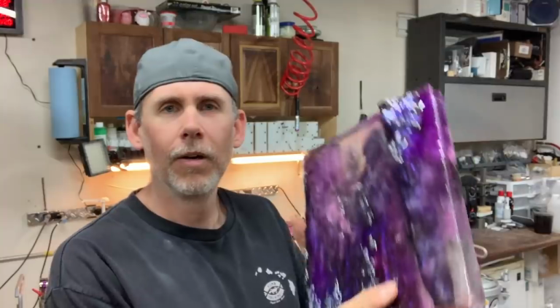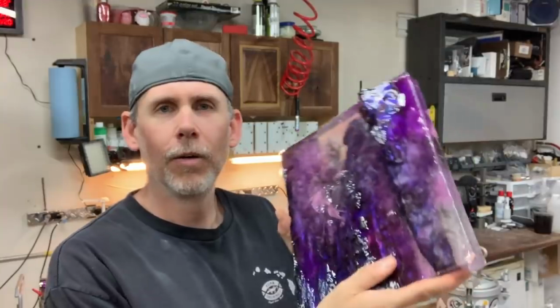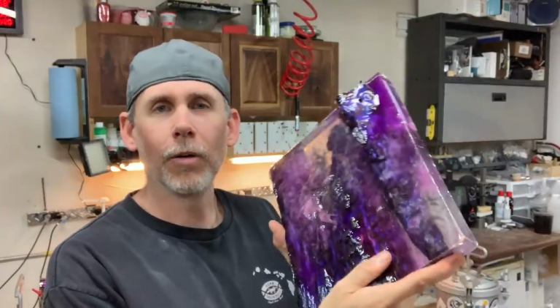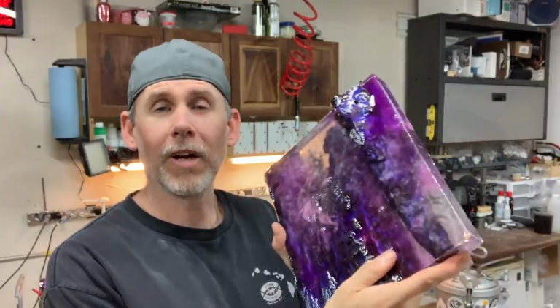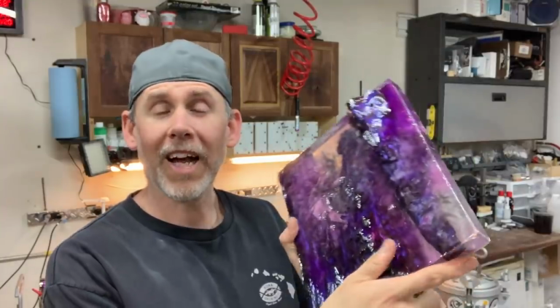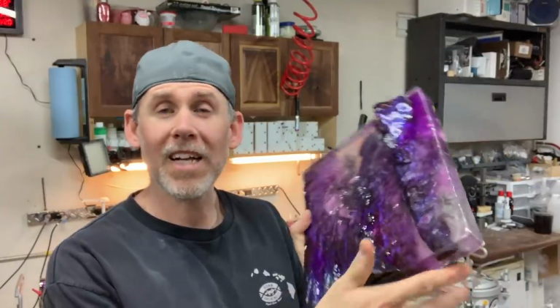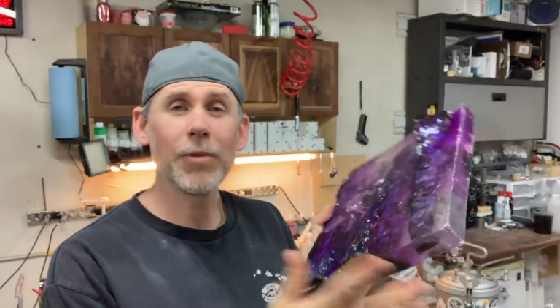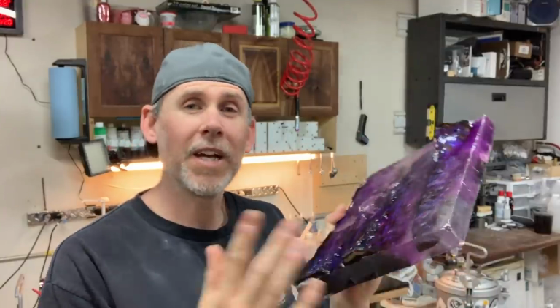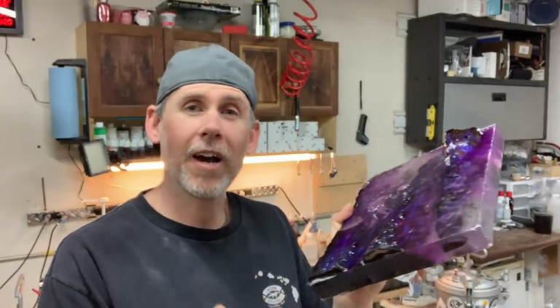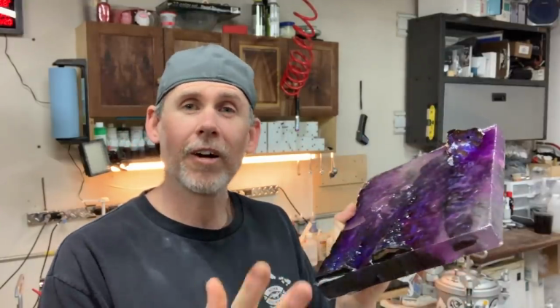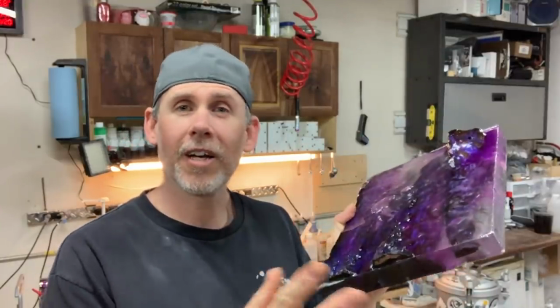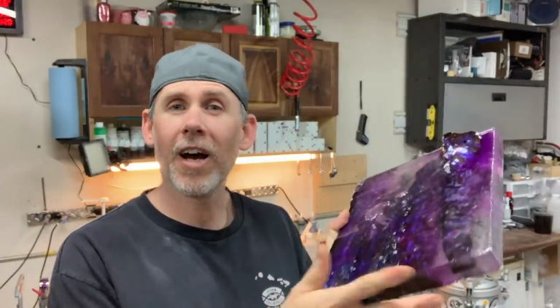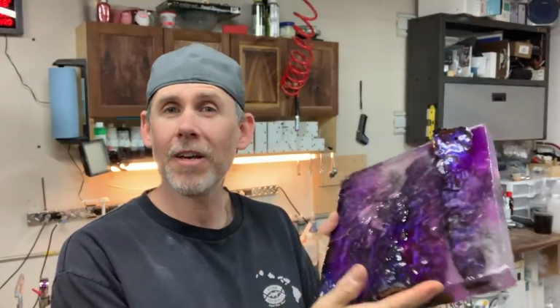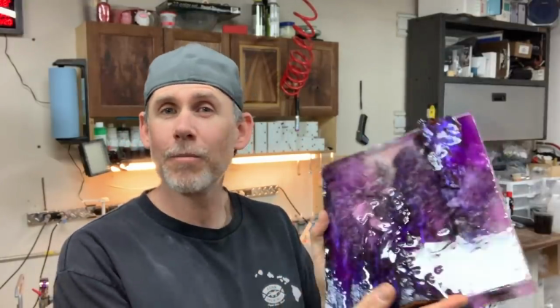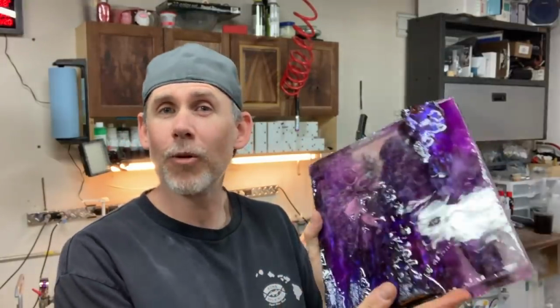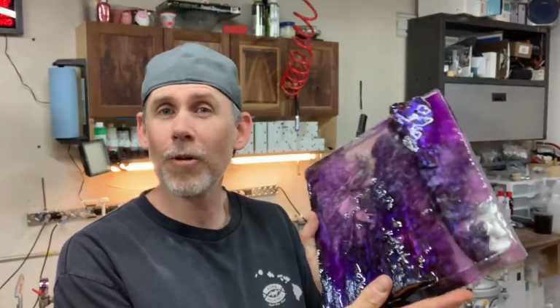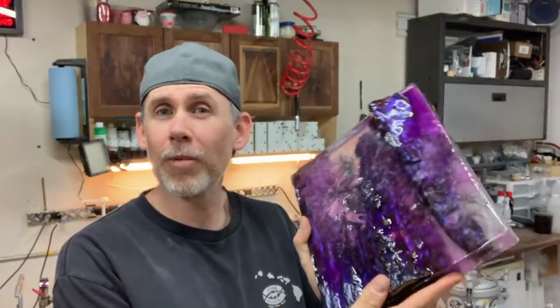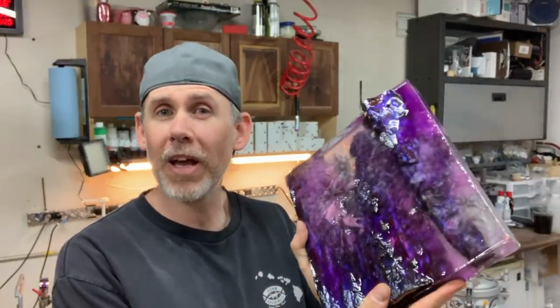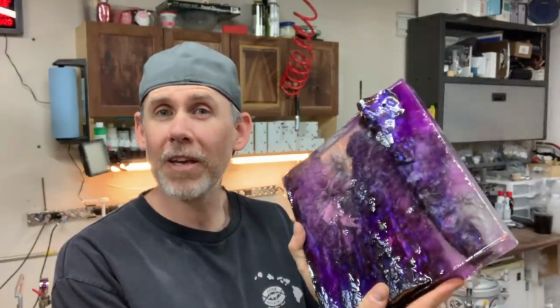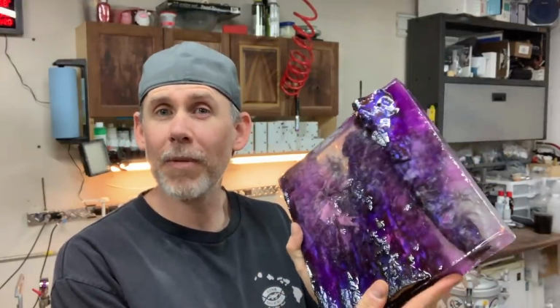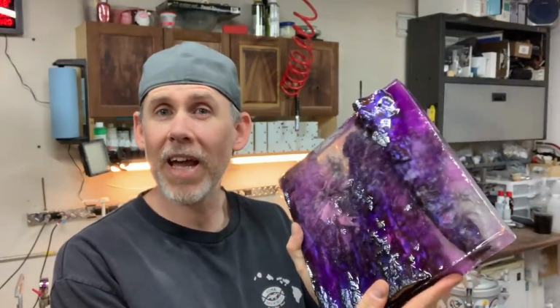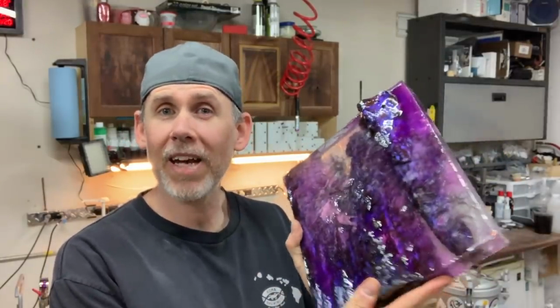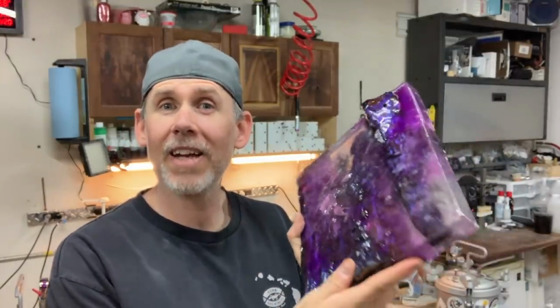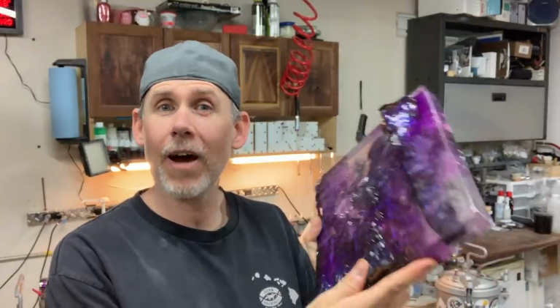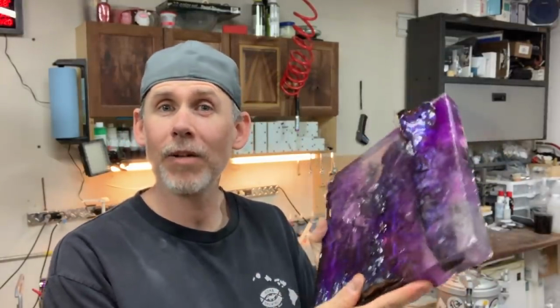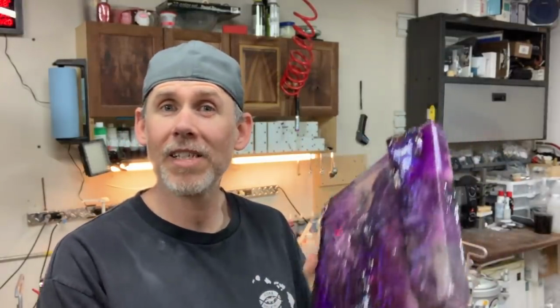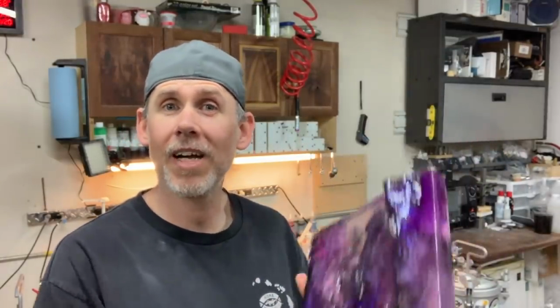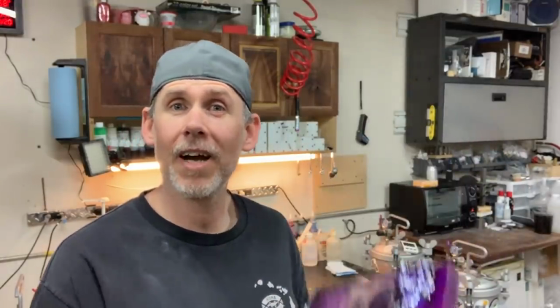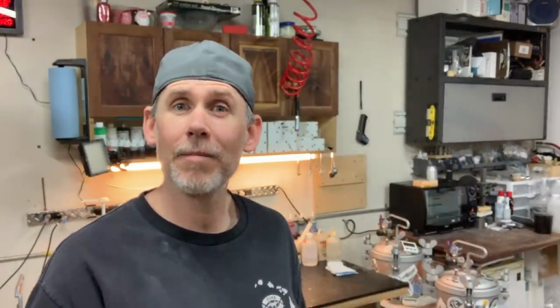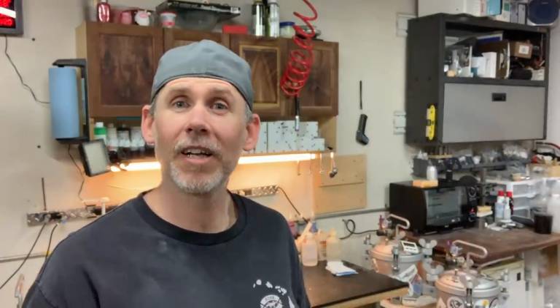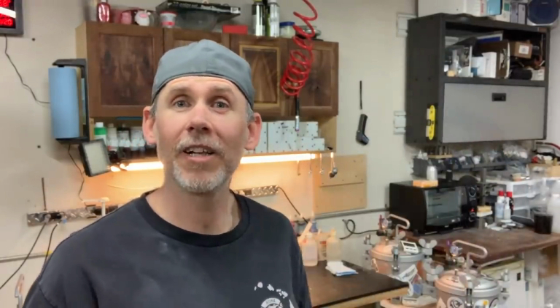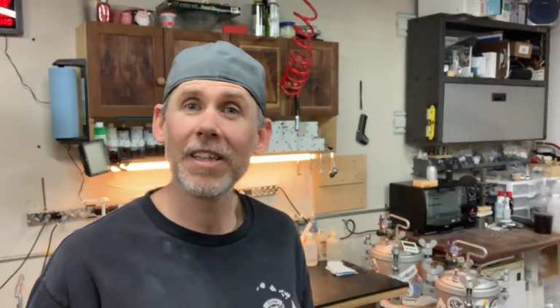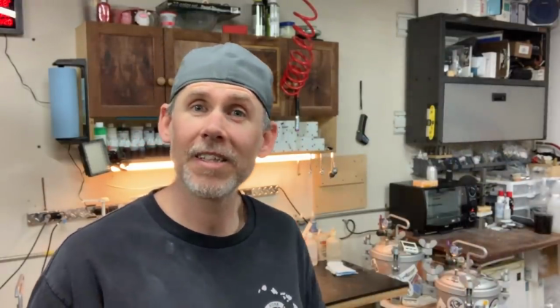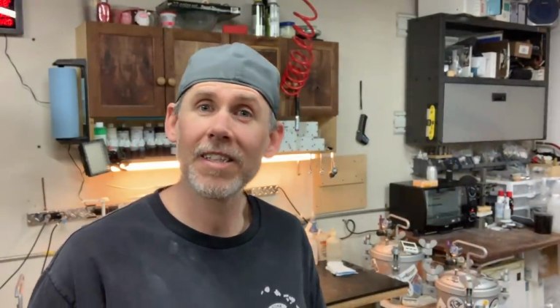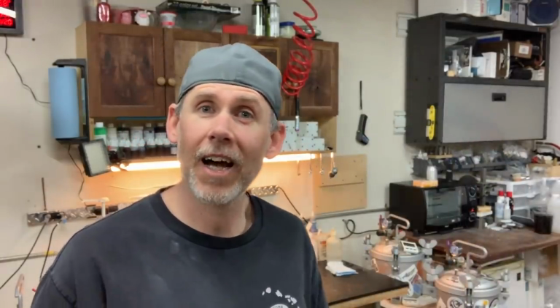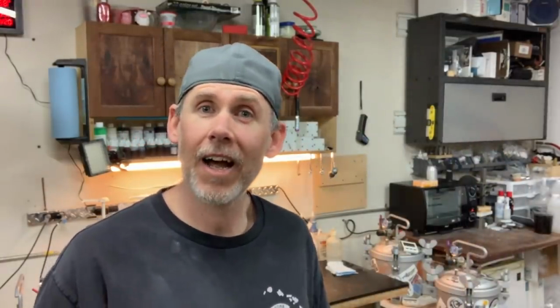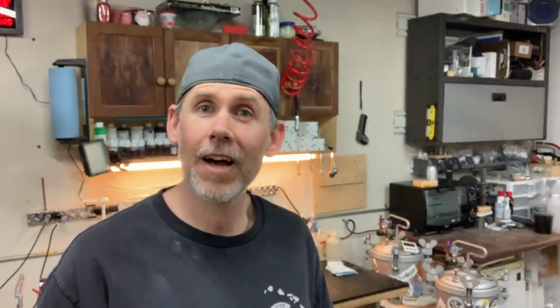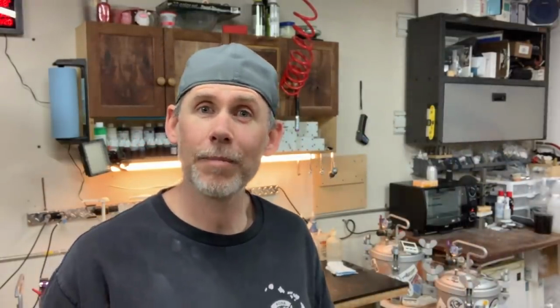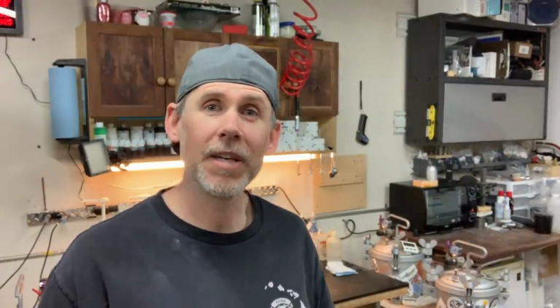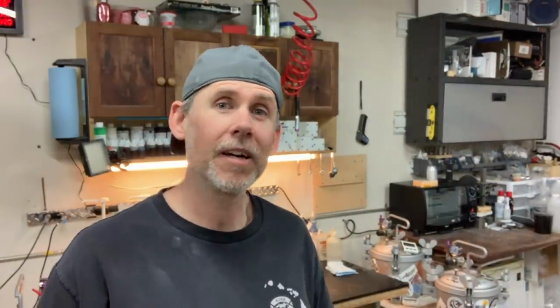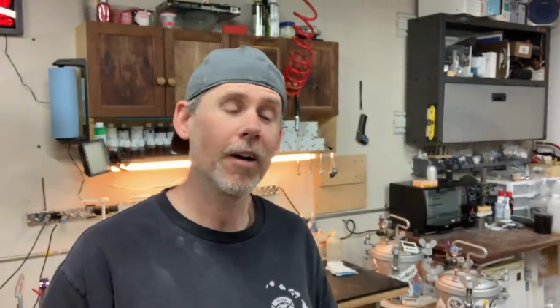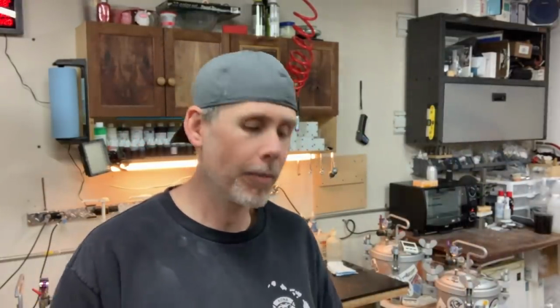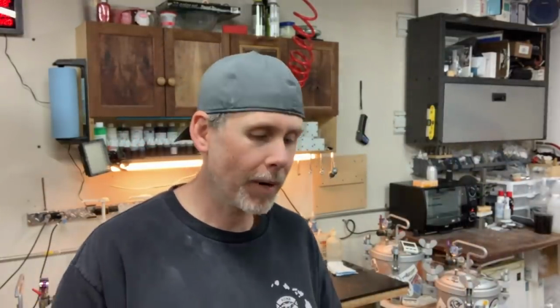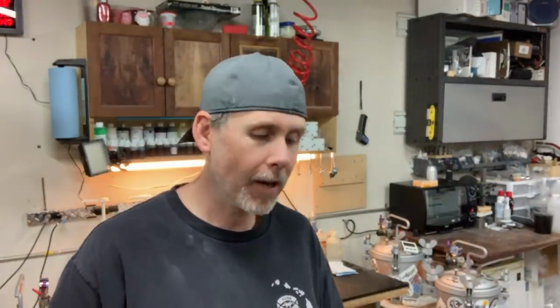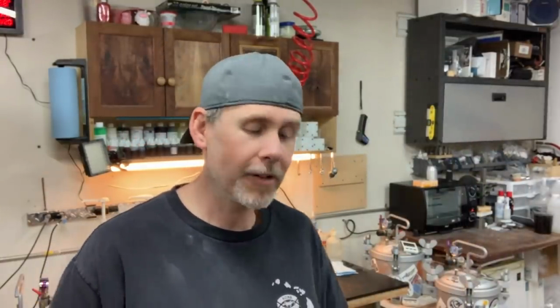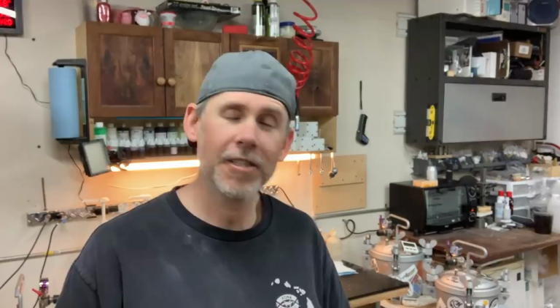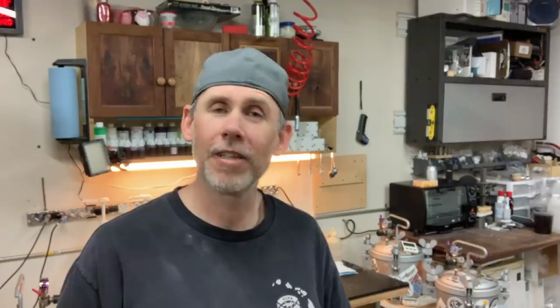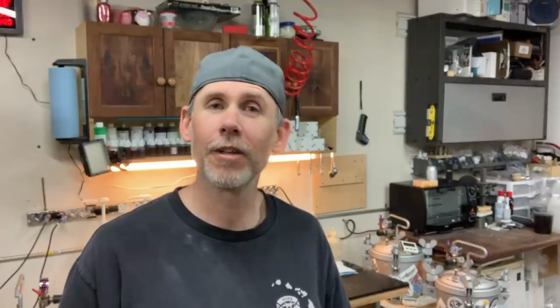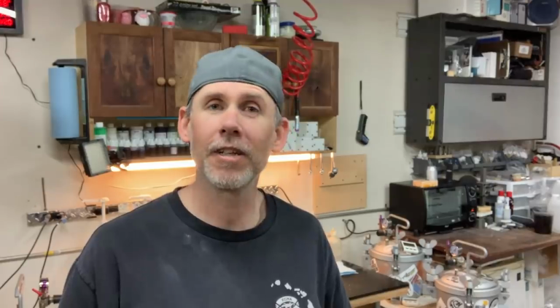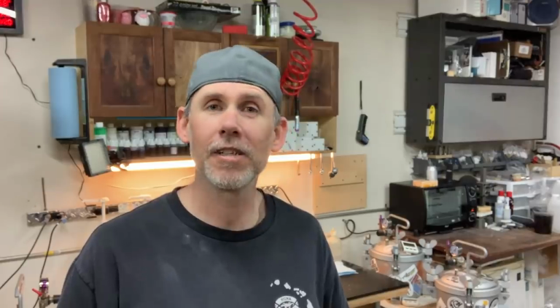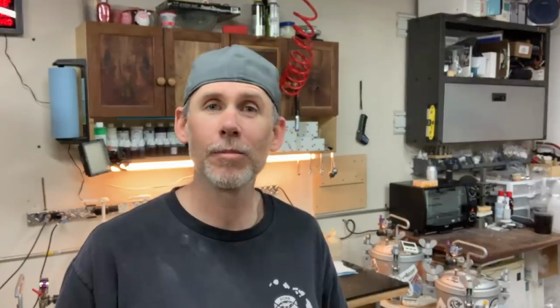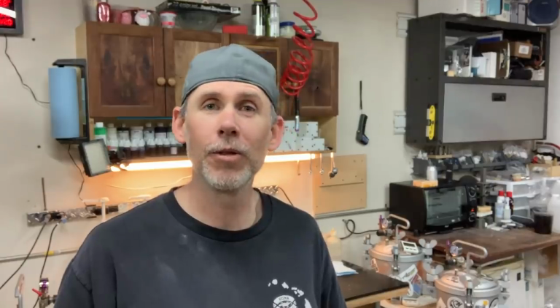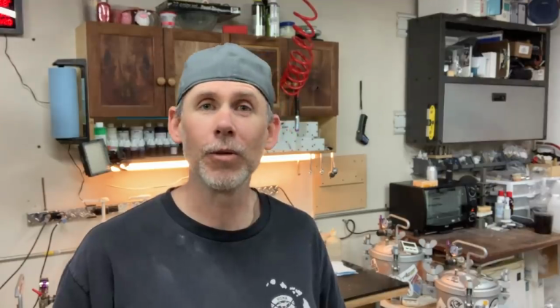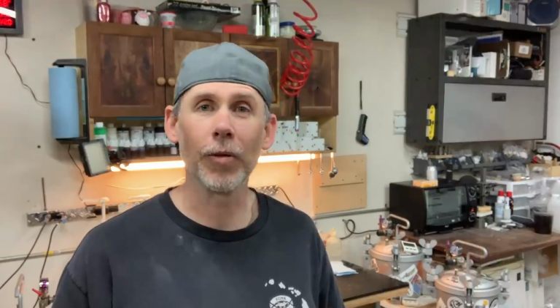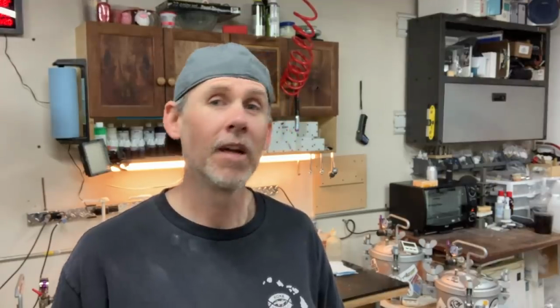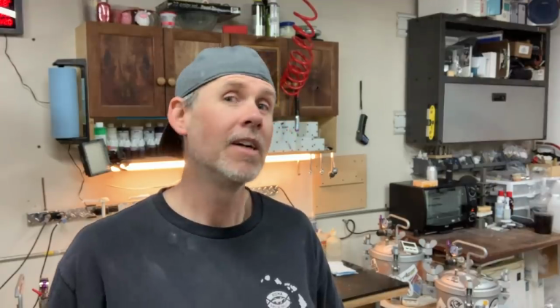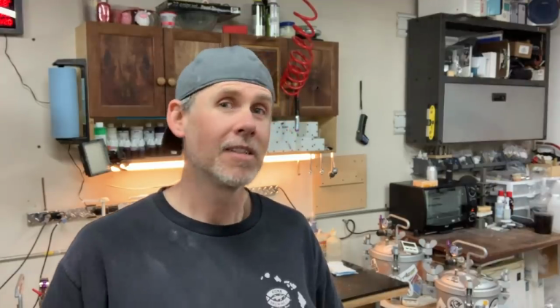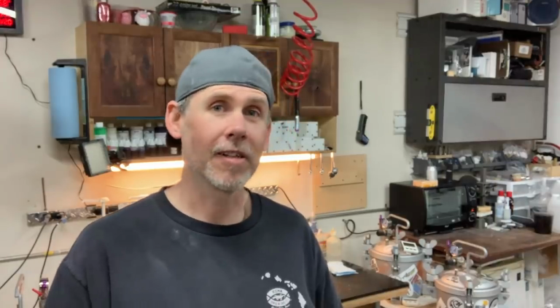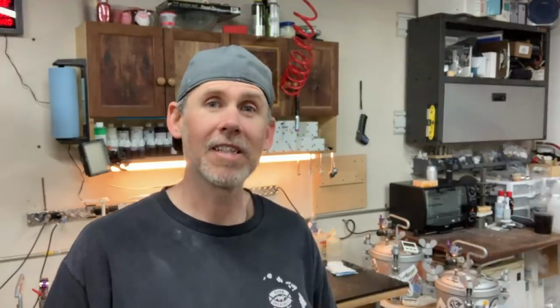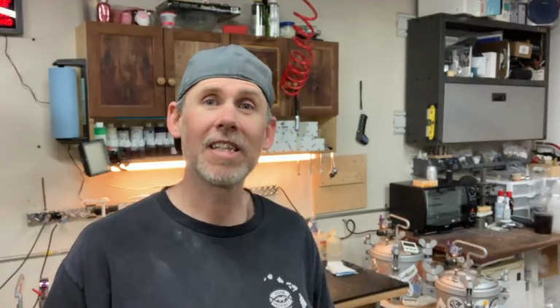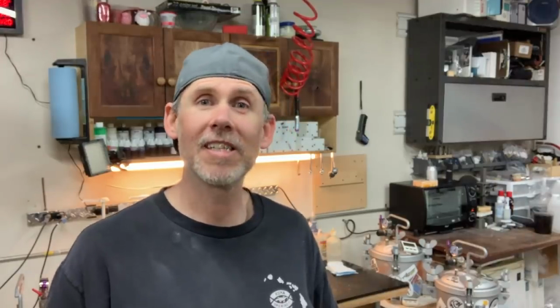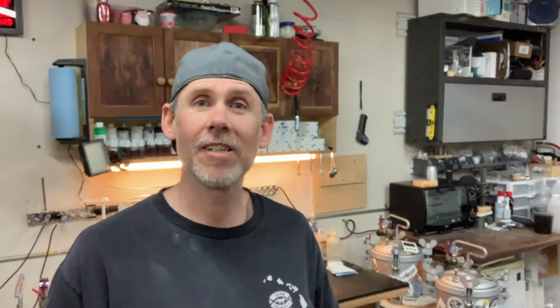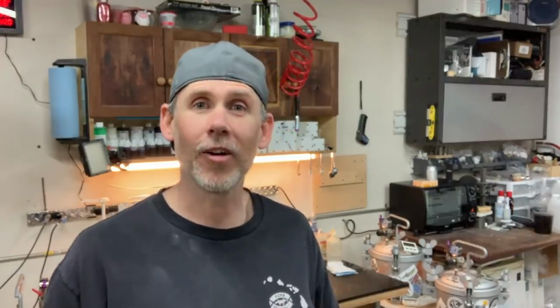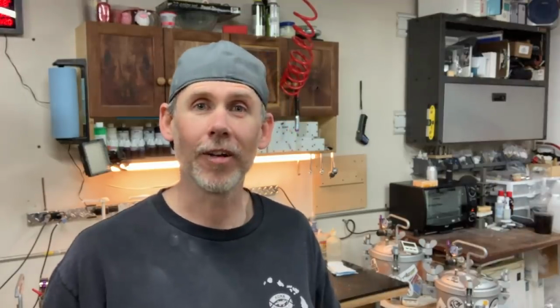All right guys, we got our cutting board blank made. Now it's time to clean this guy up, get it all polished and looking smooth, so let's get started.